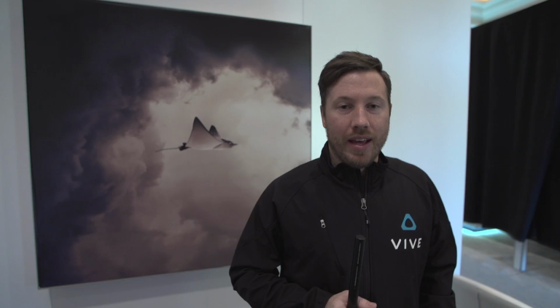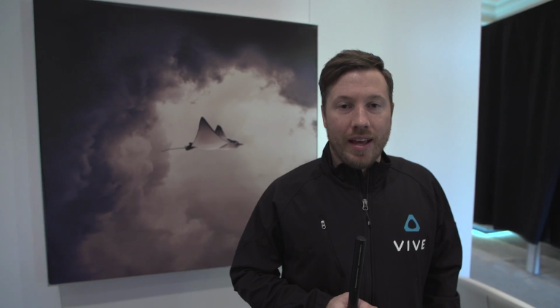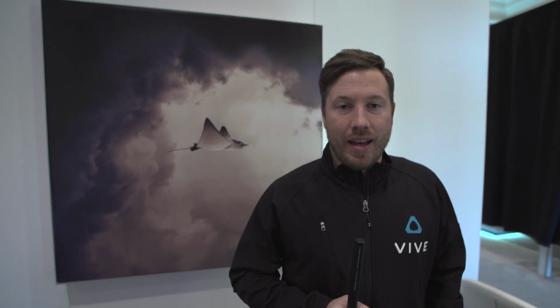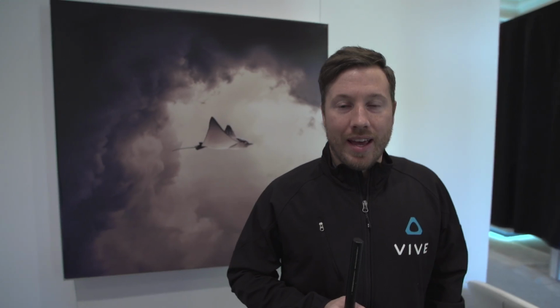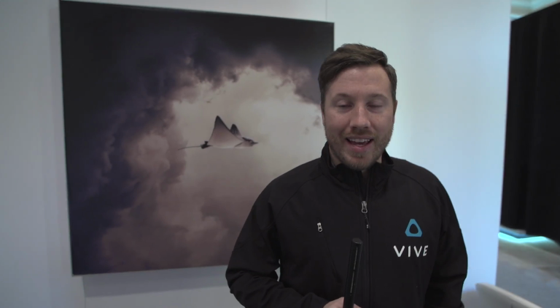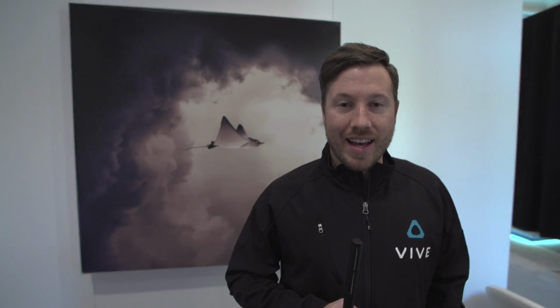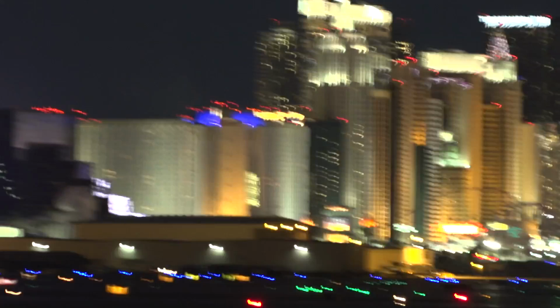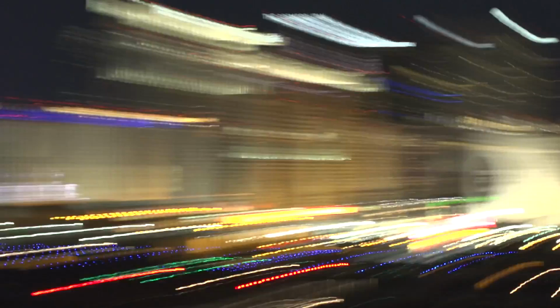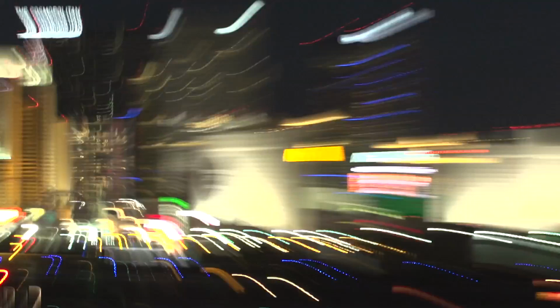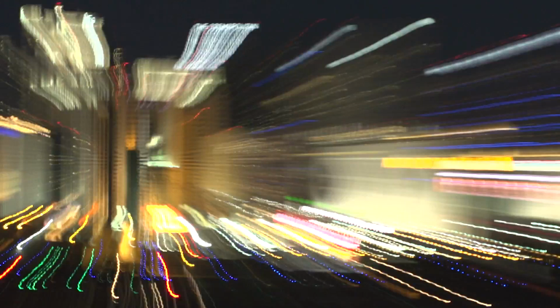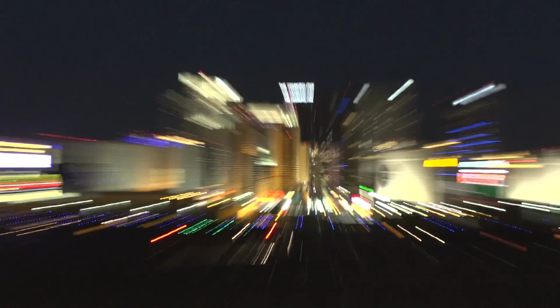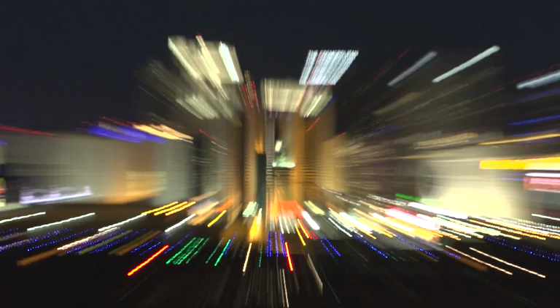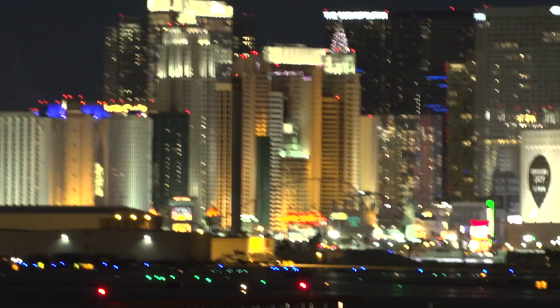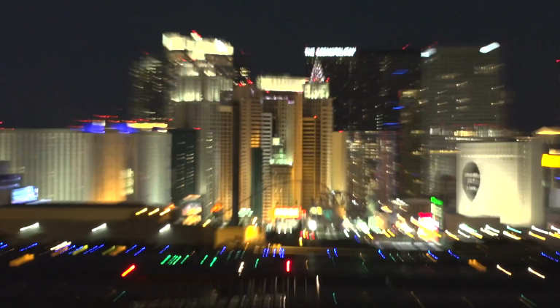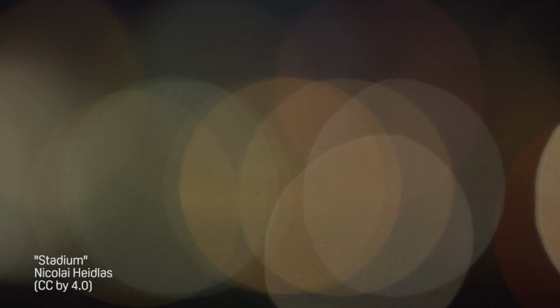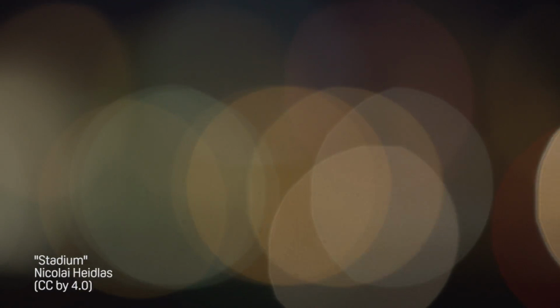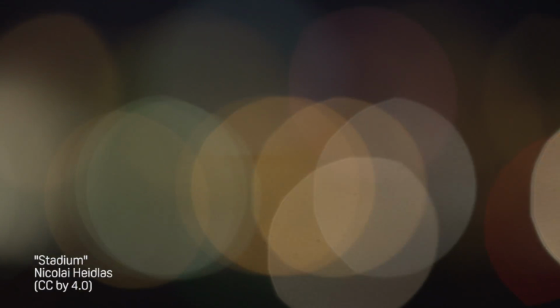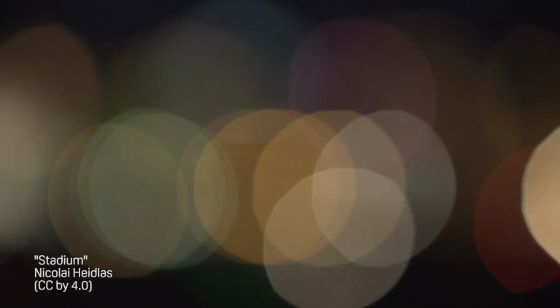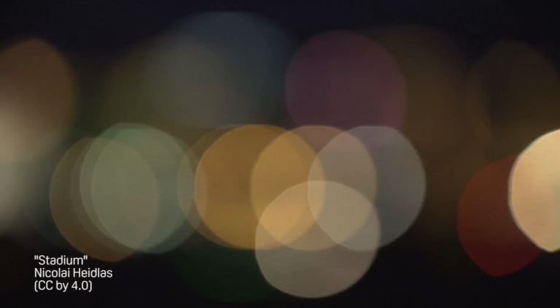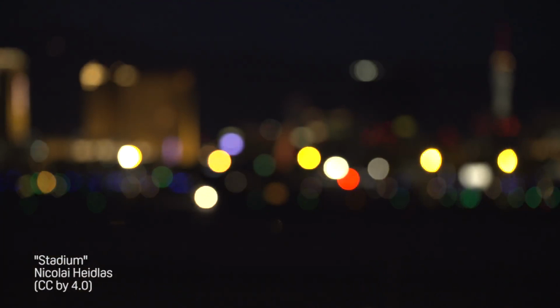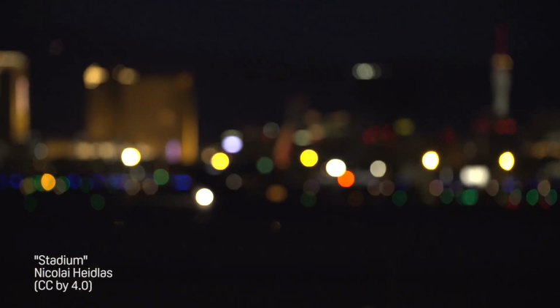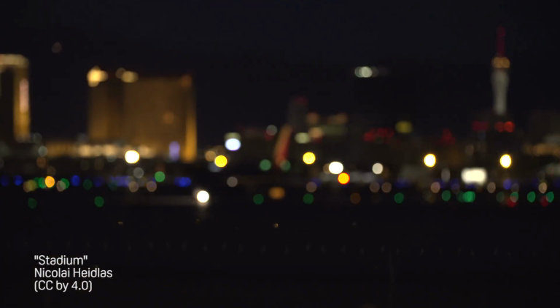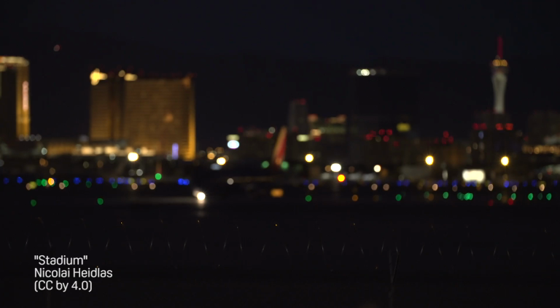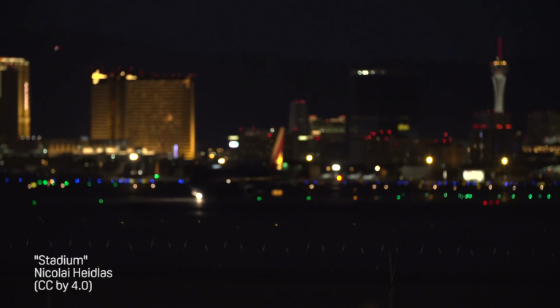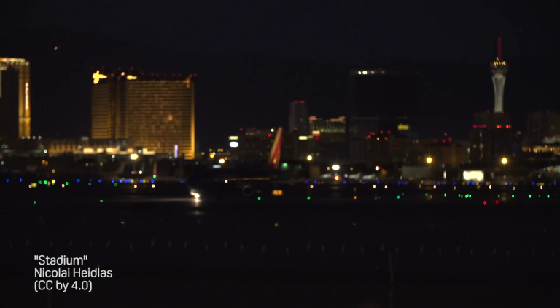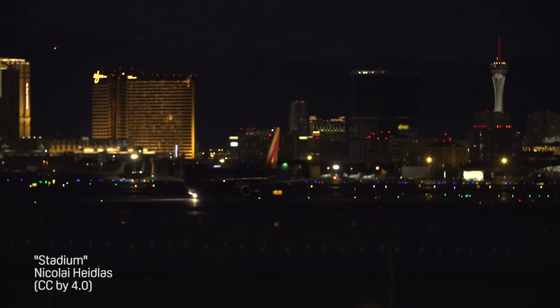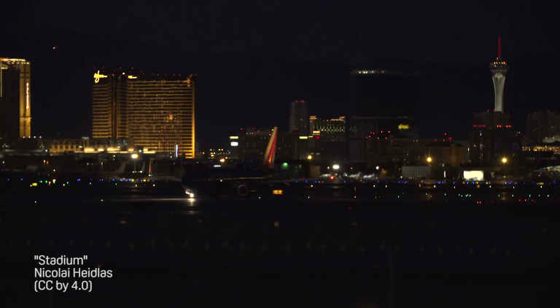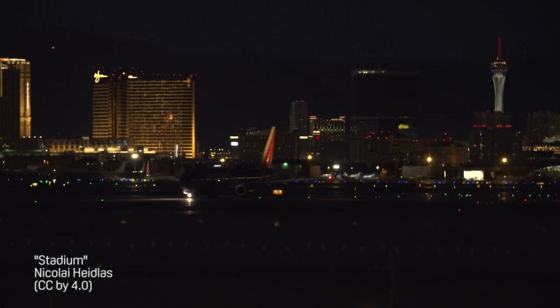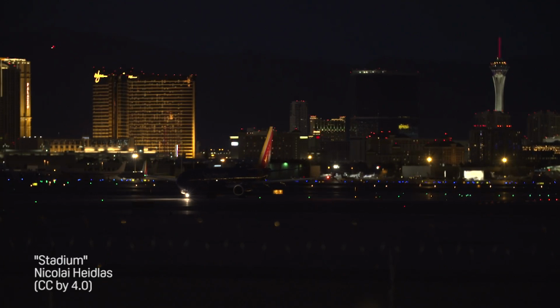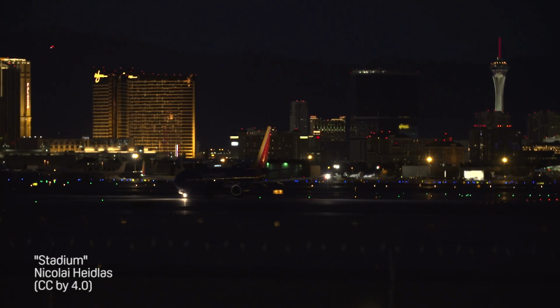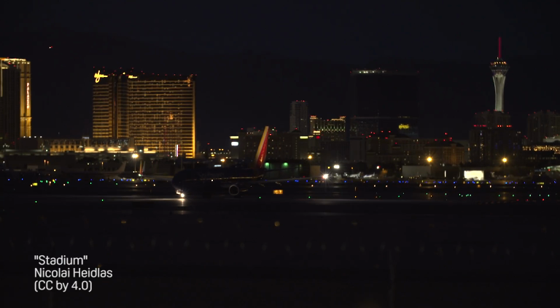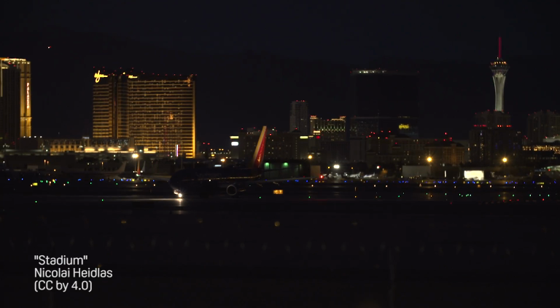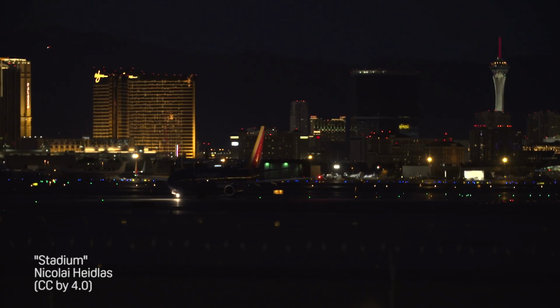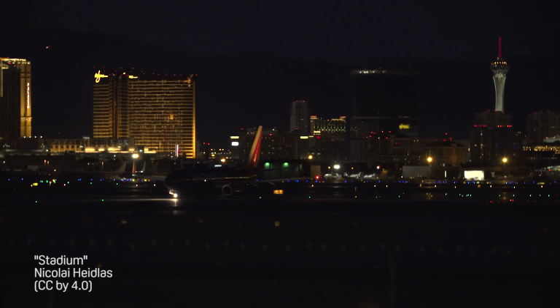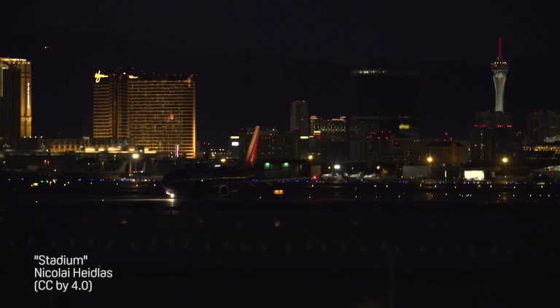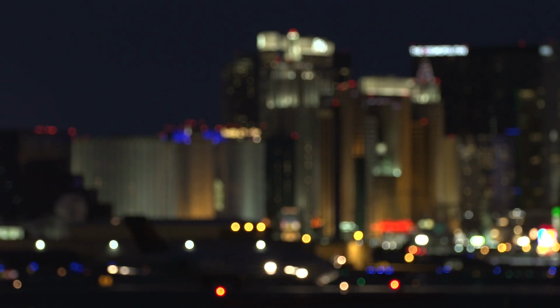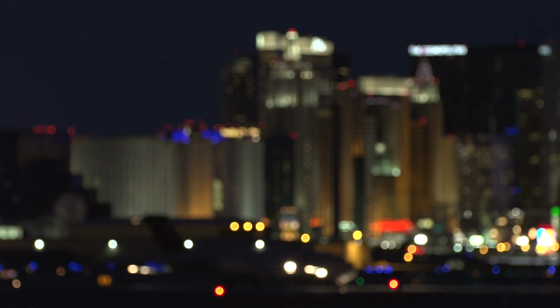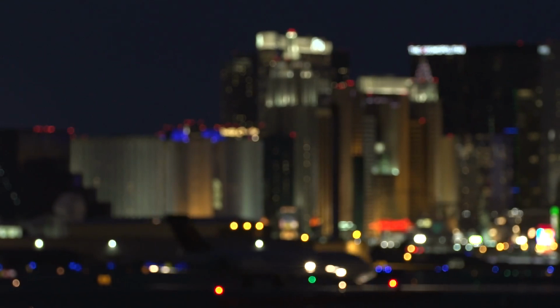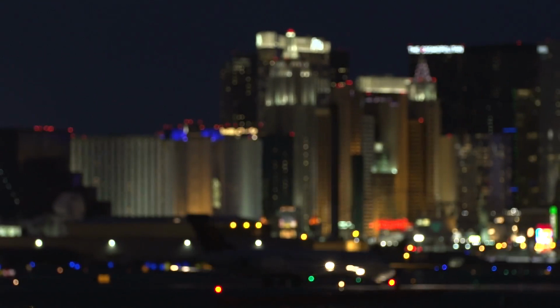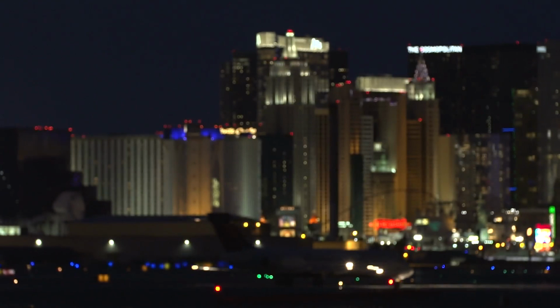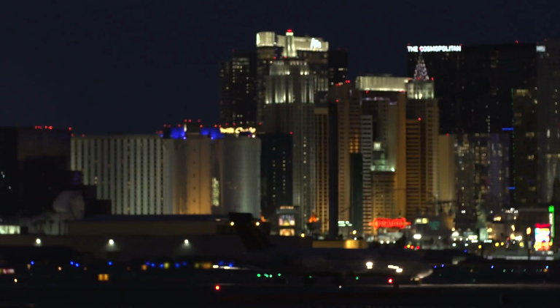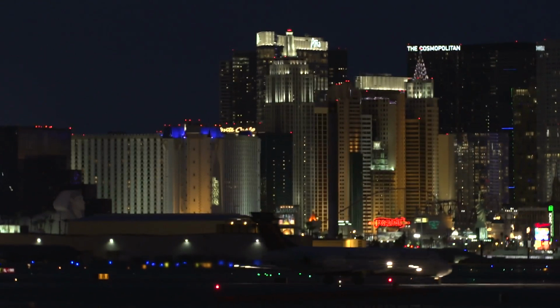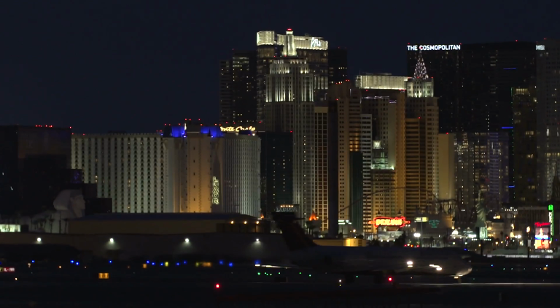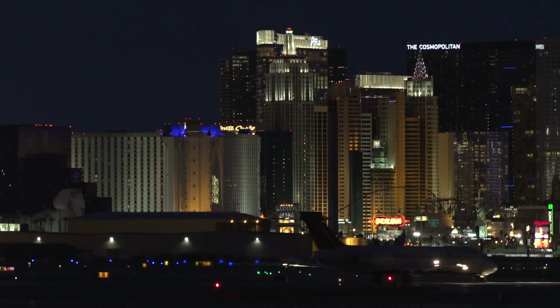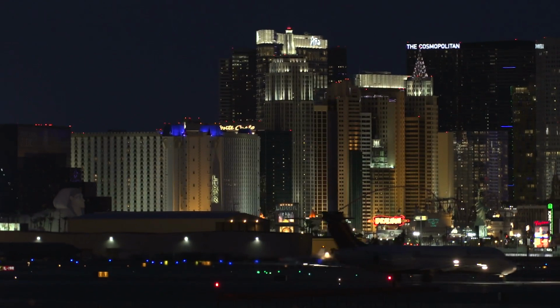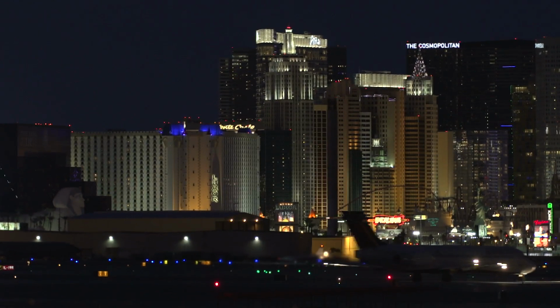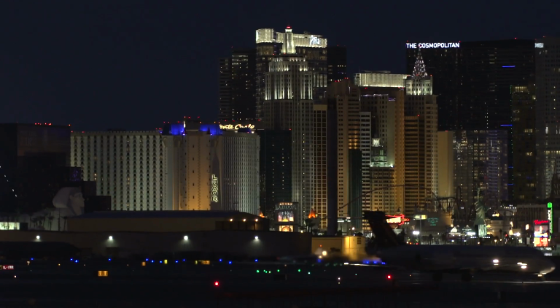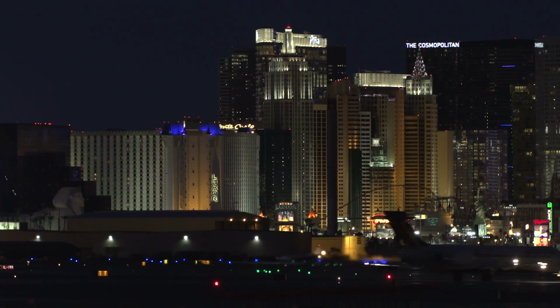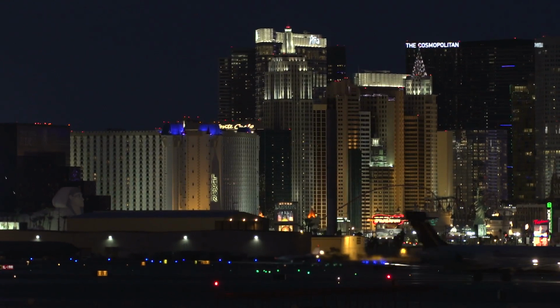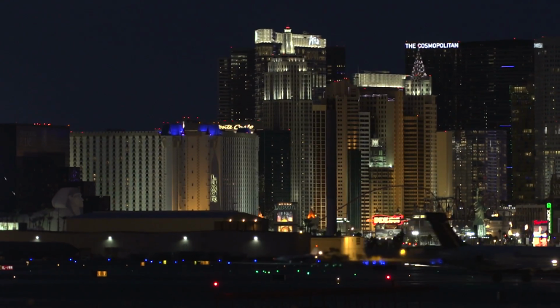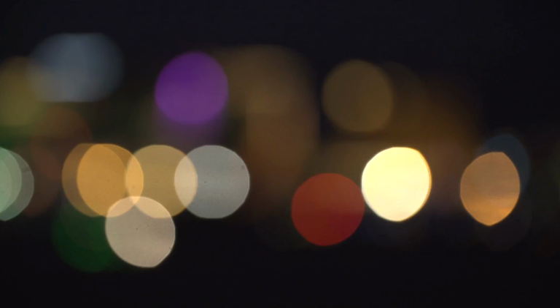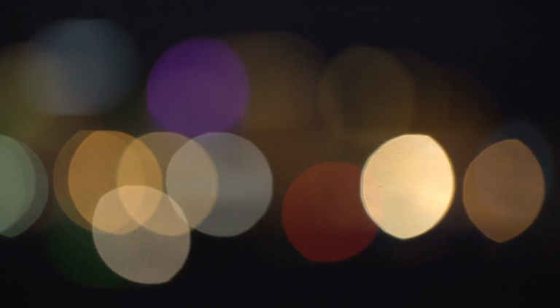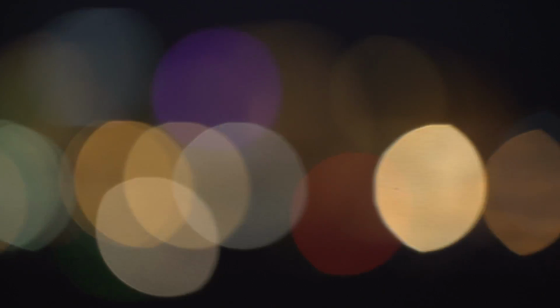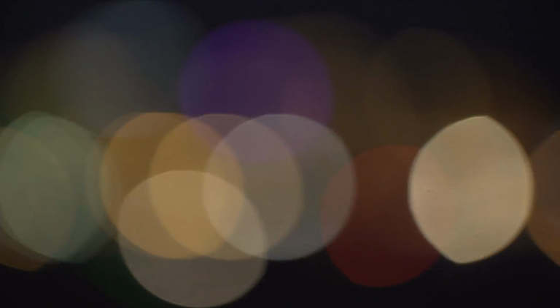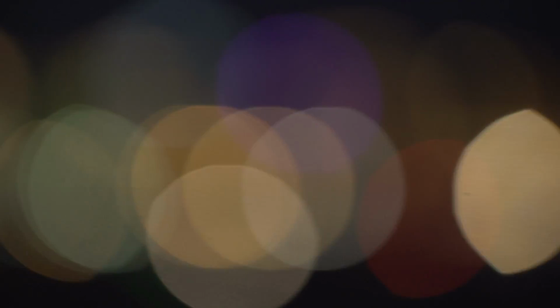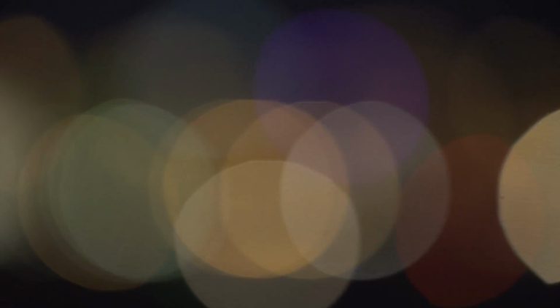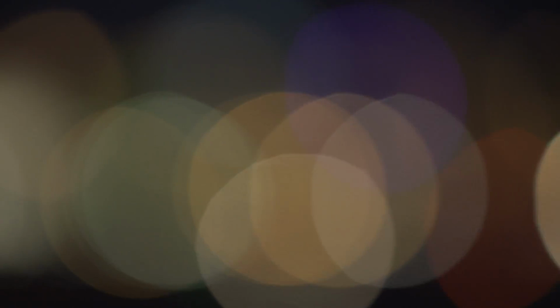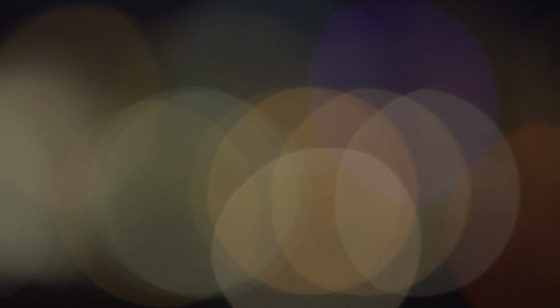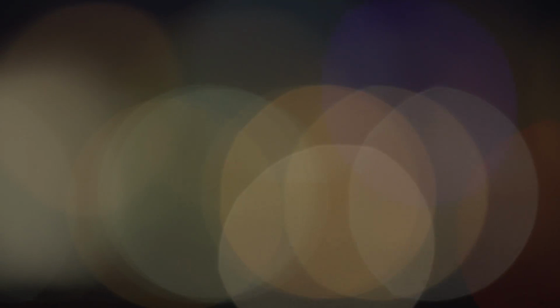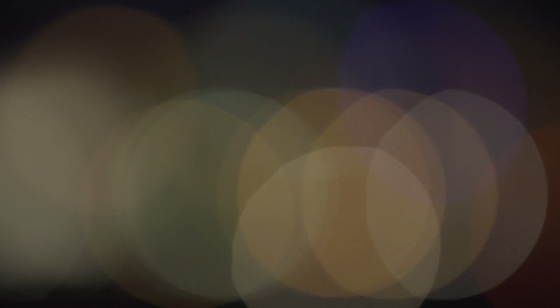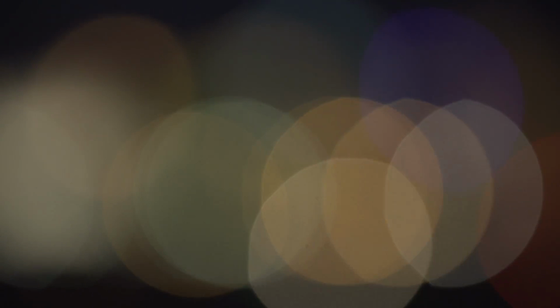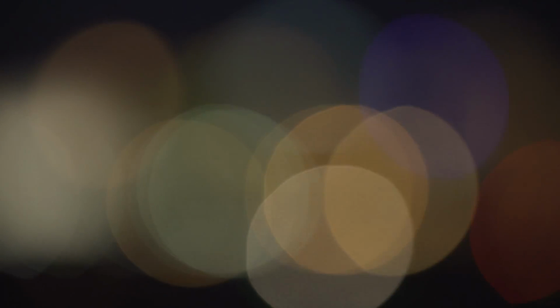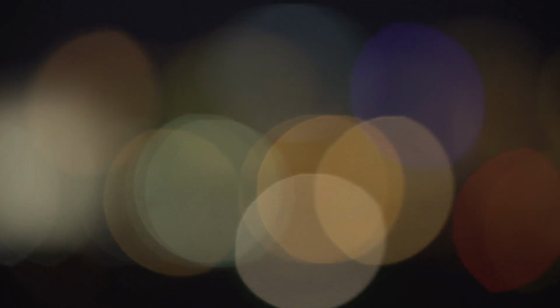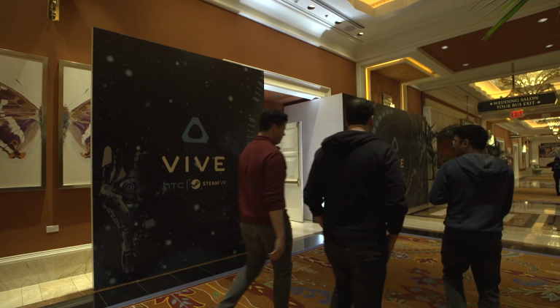Hey guys, it's Joshua Parker here from HTC. Welcome to the final day of CES 2016. Let's see what's going on.